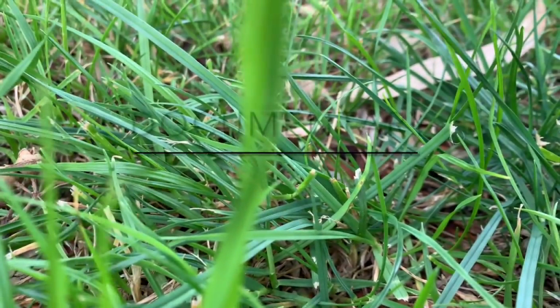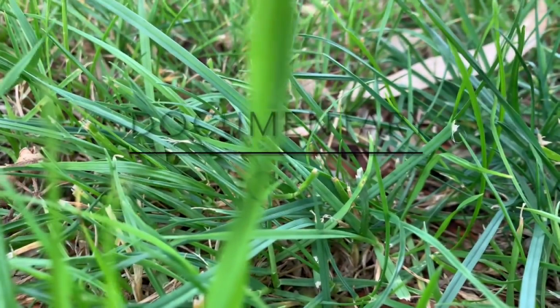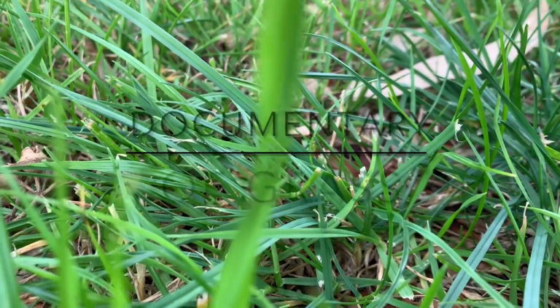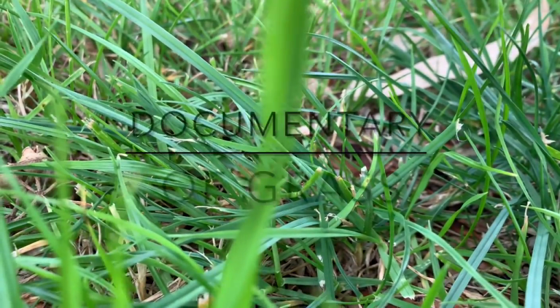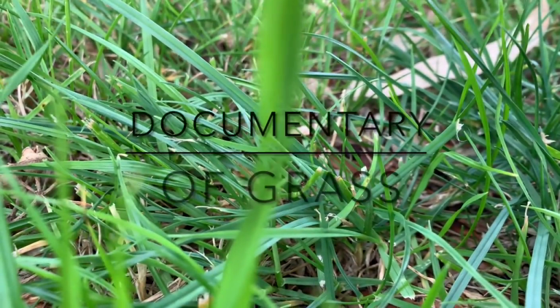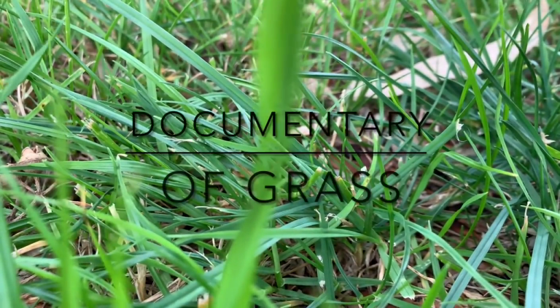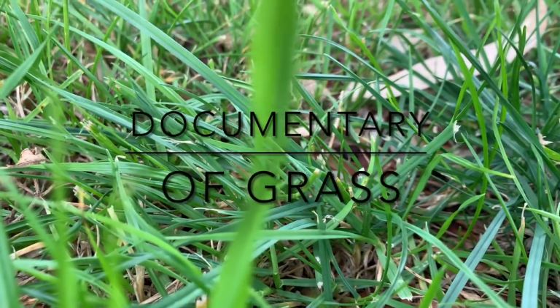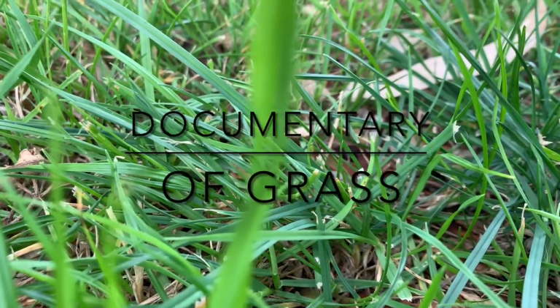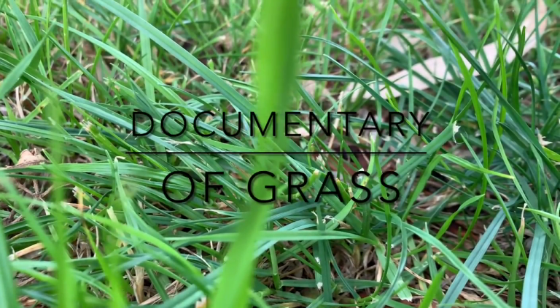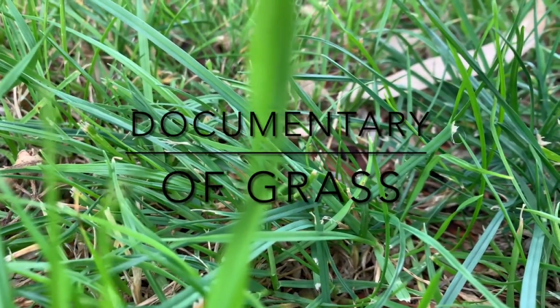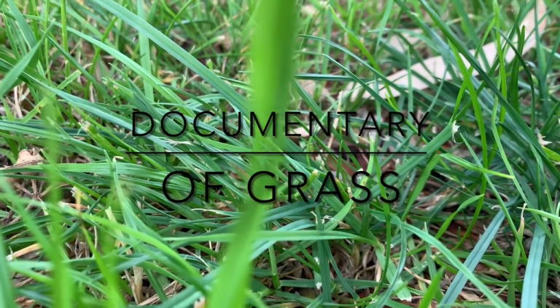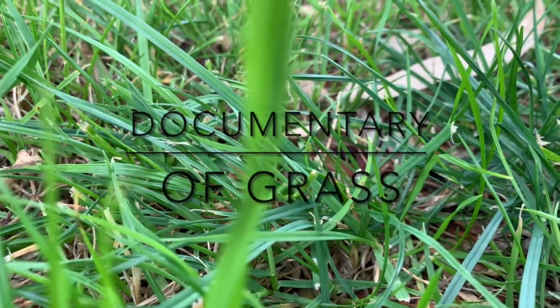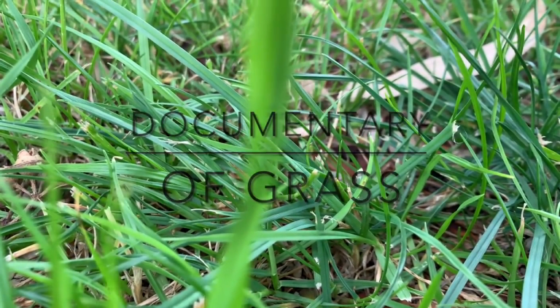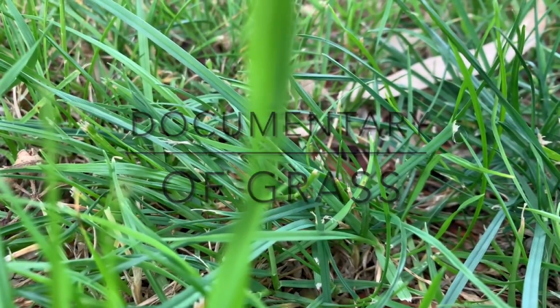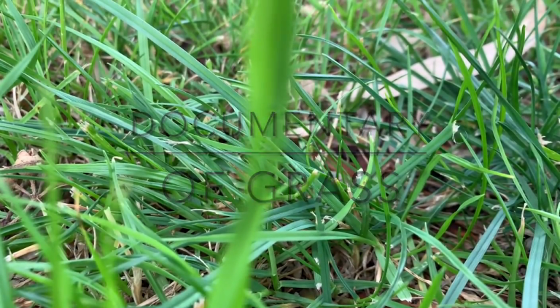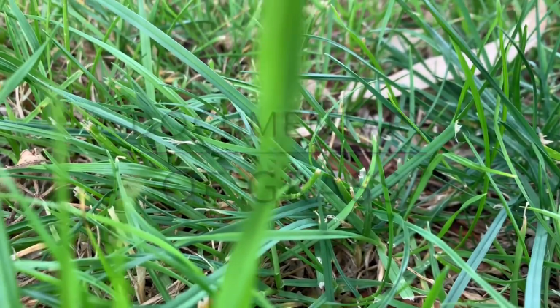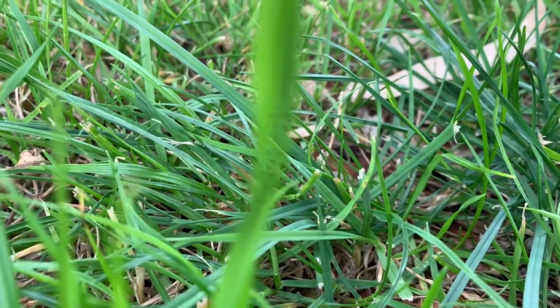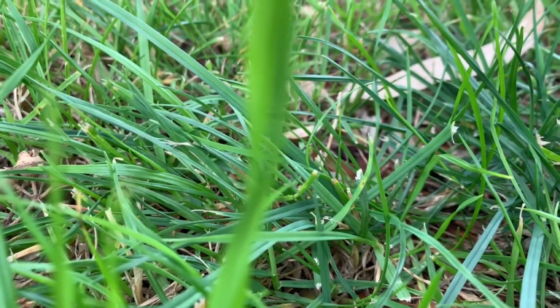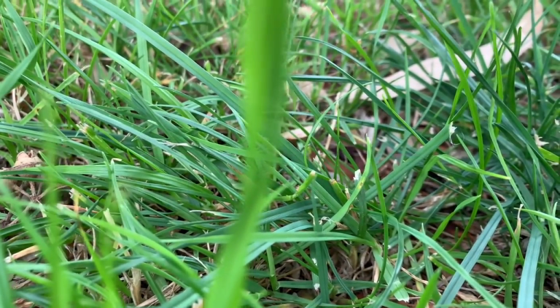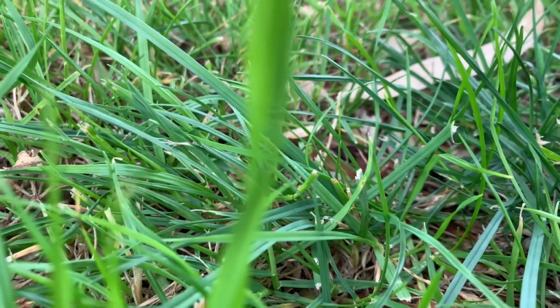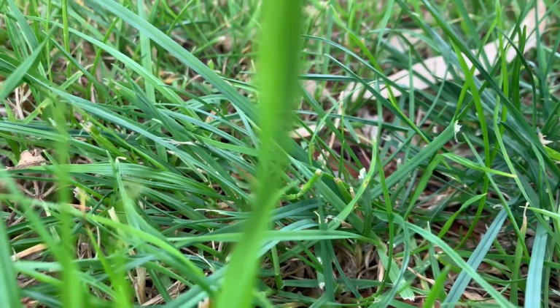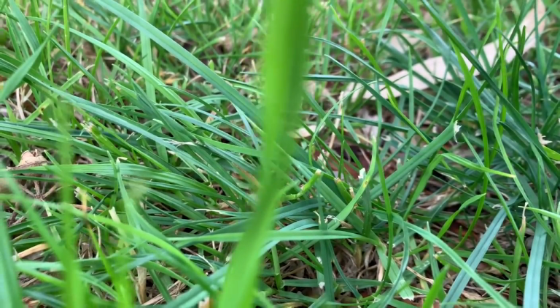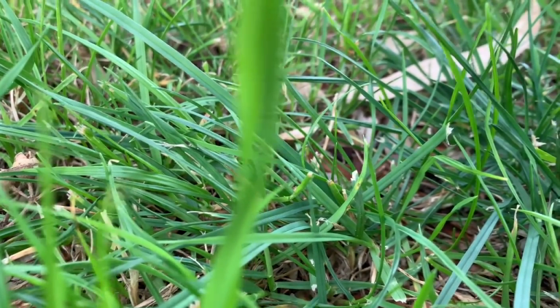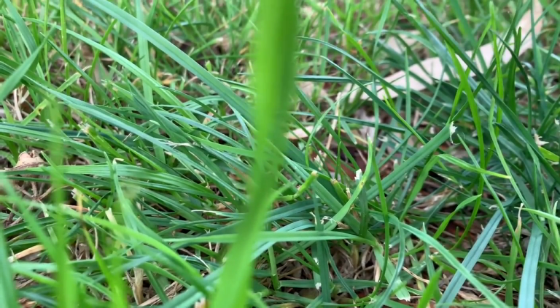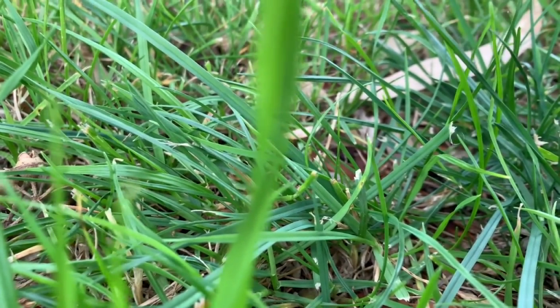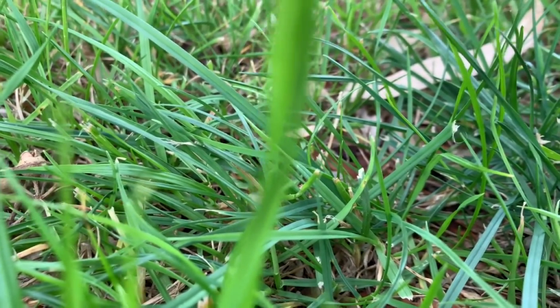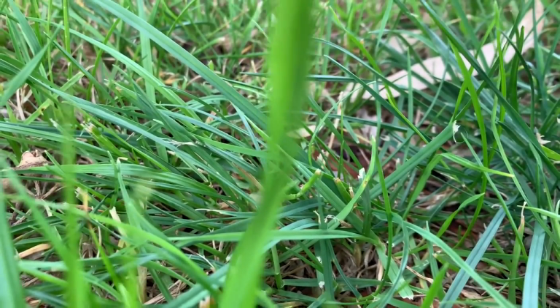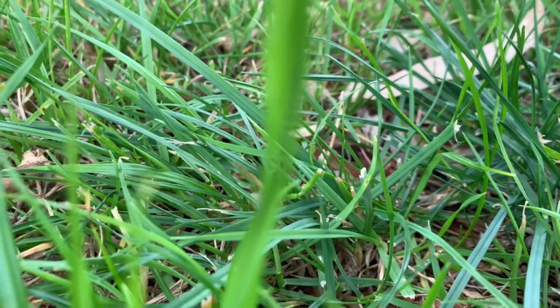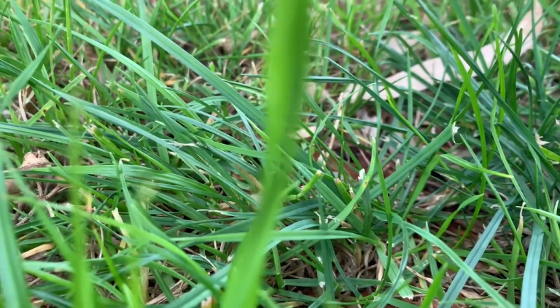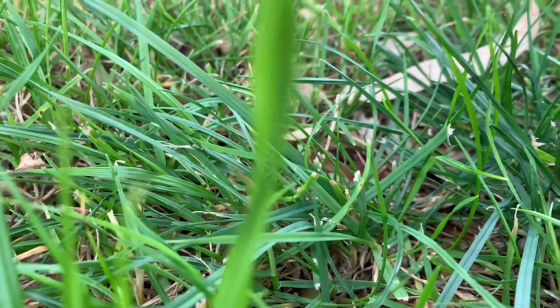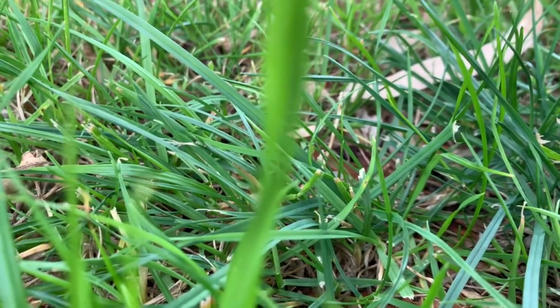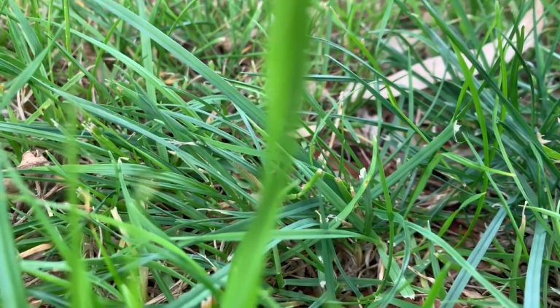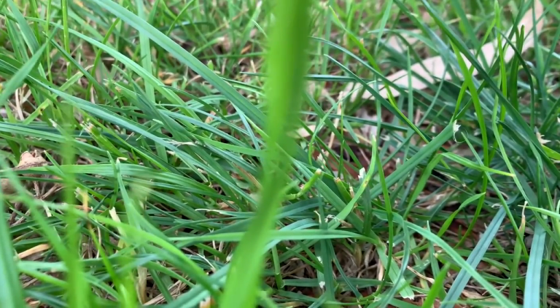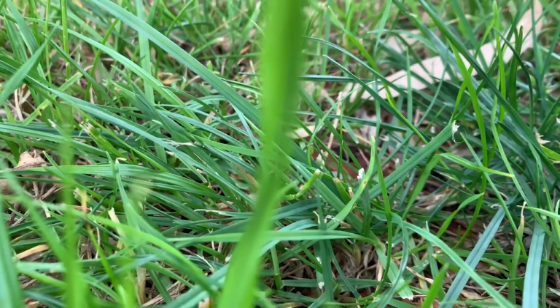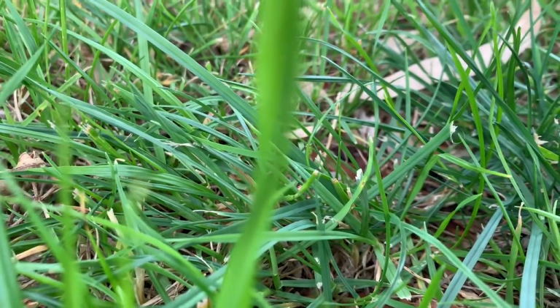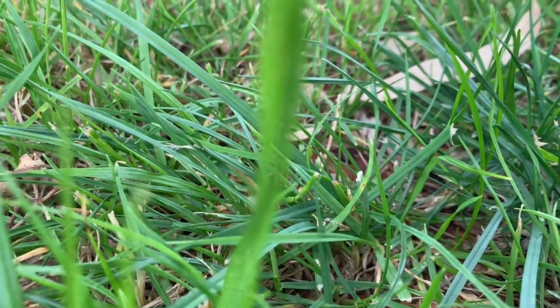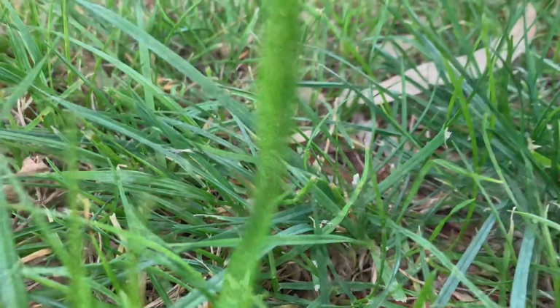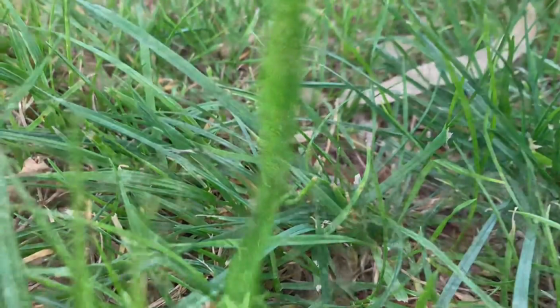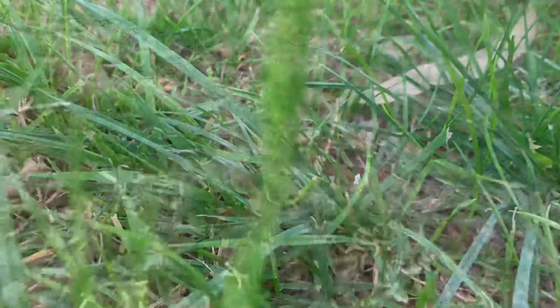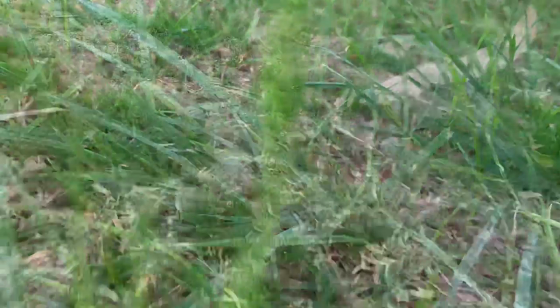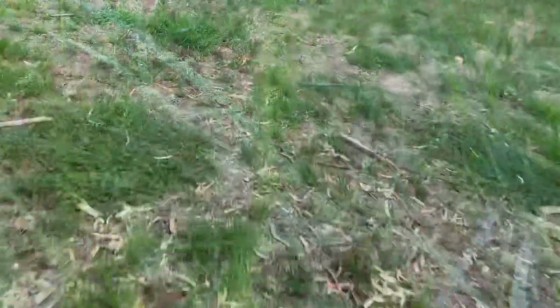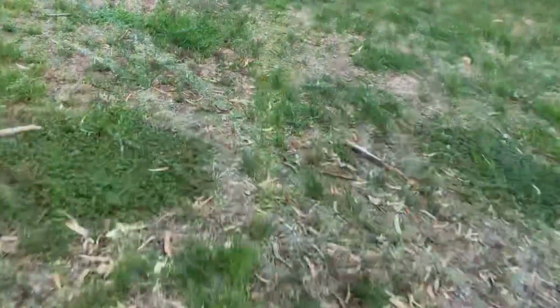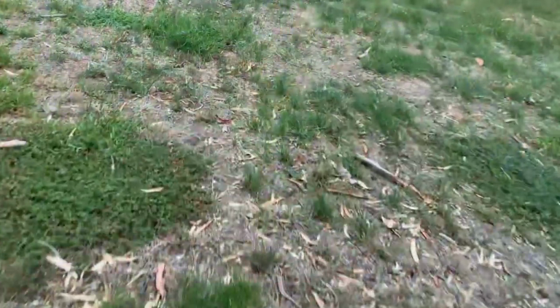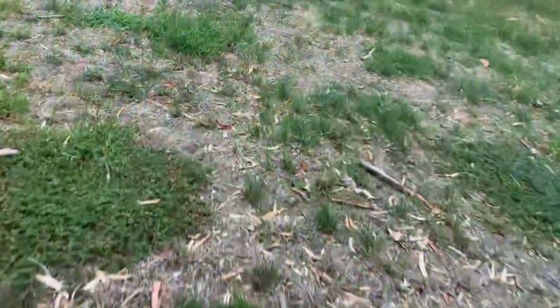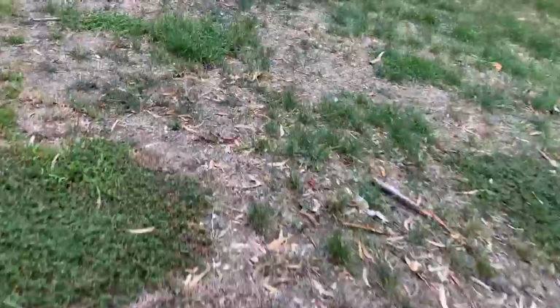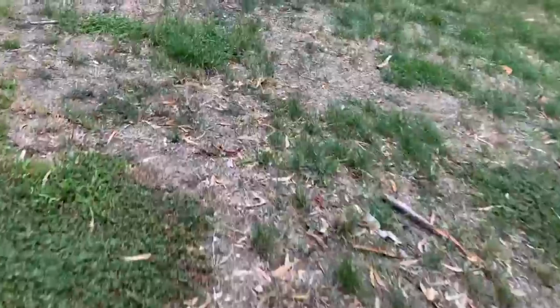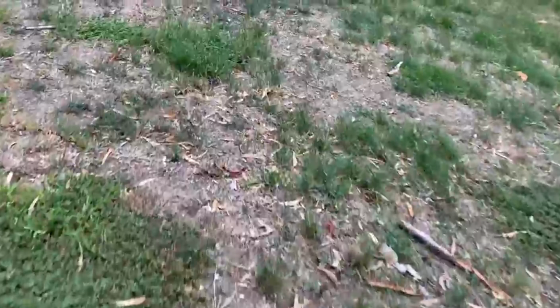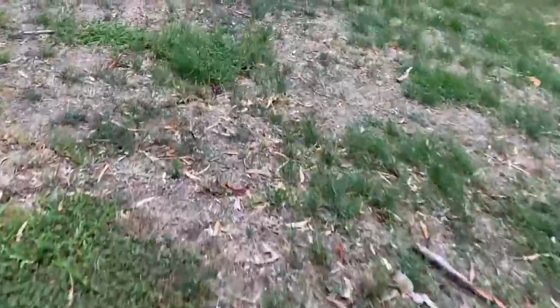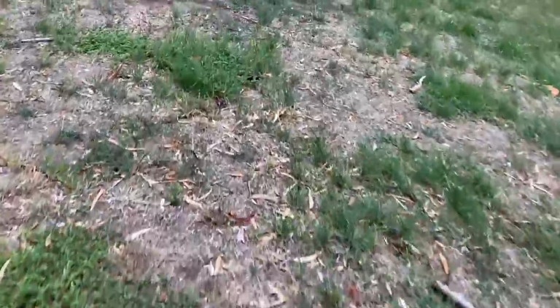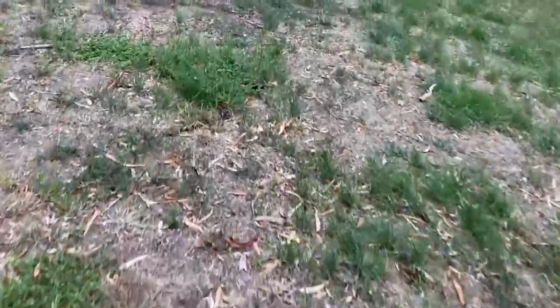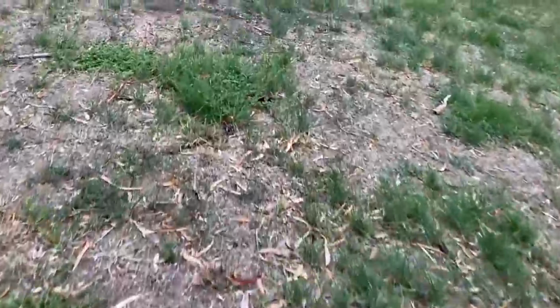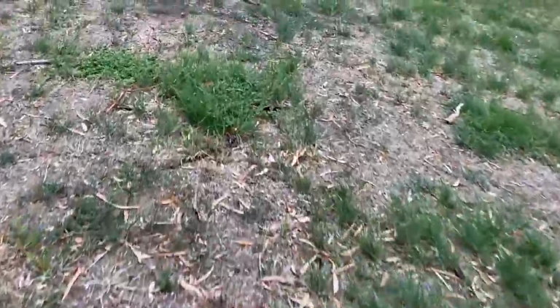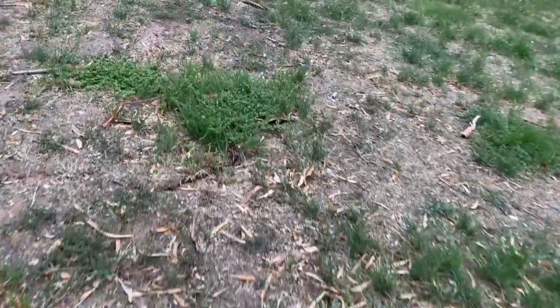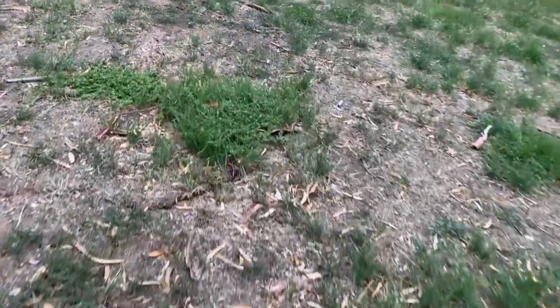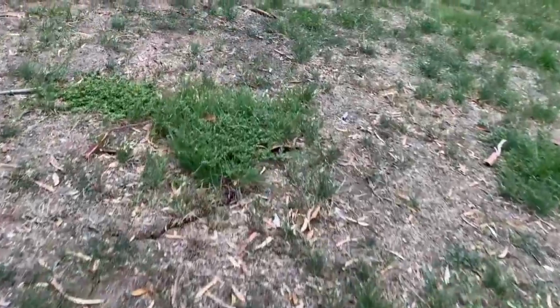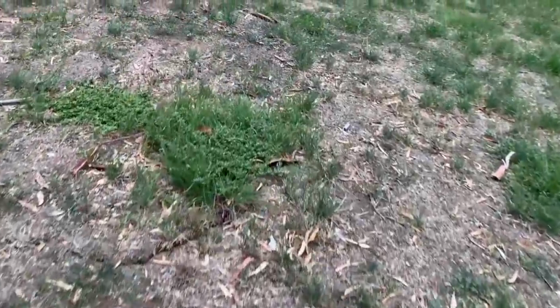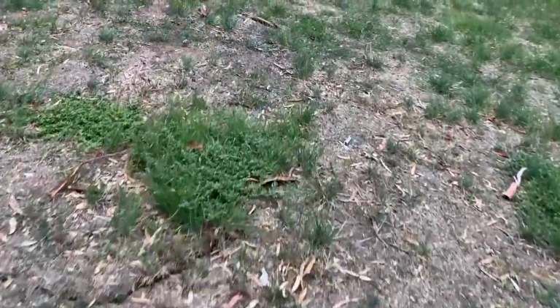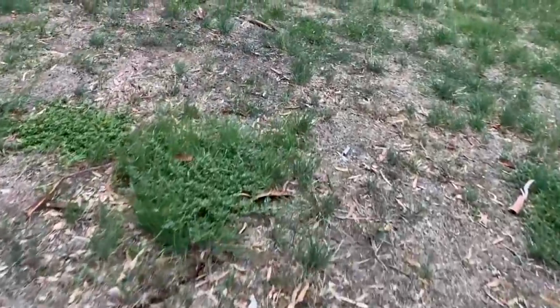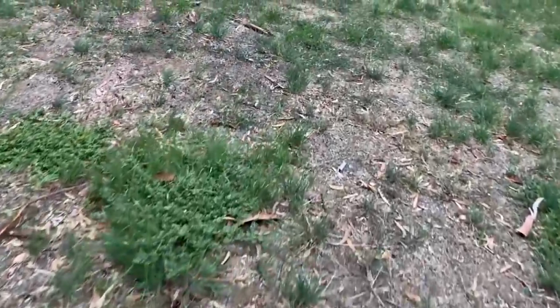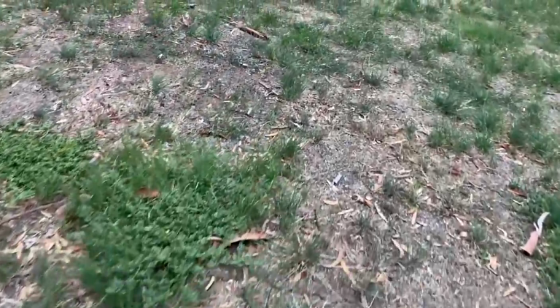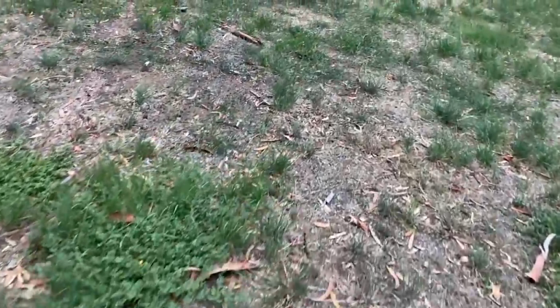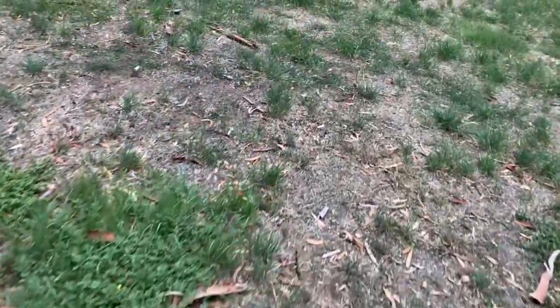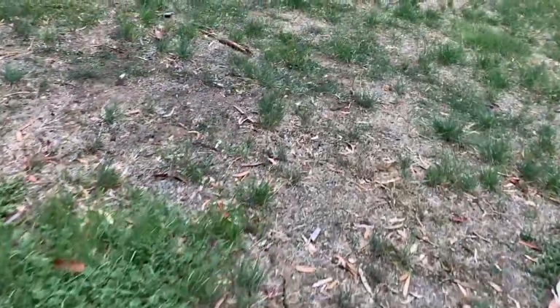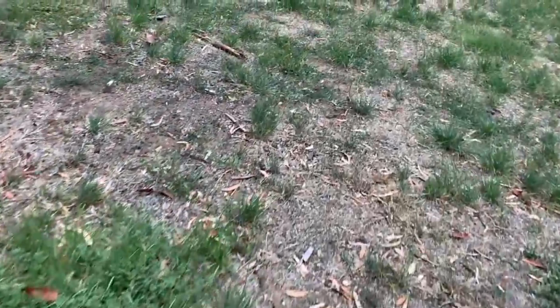This is a documentary on grass. There are lots of species of grass like this one.